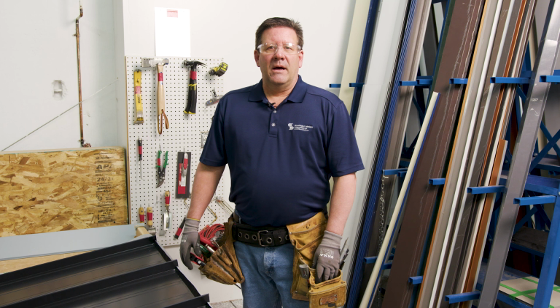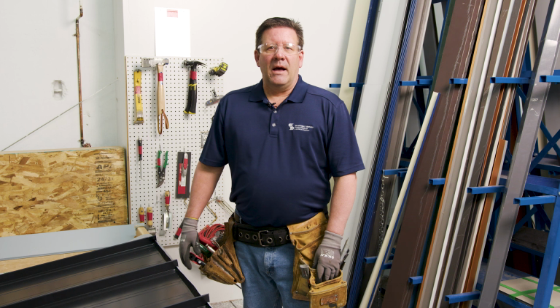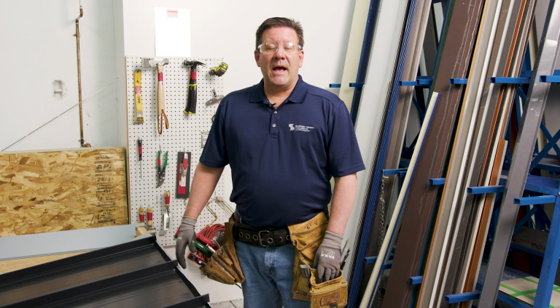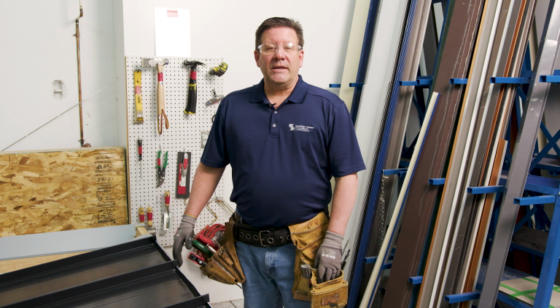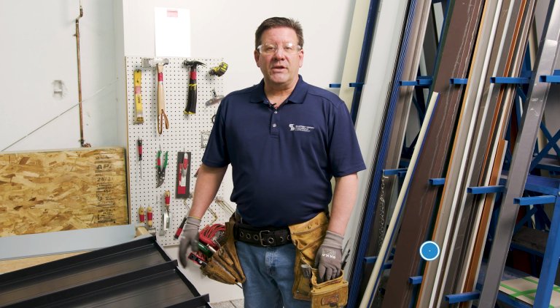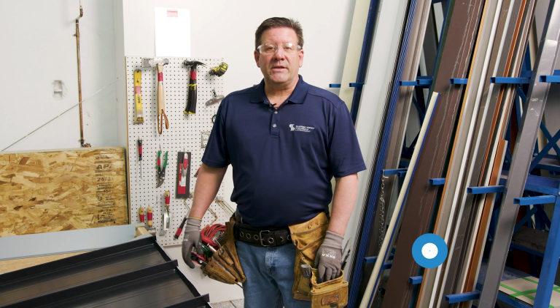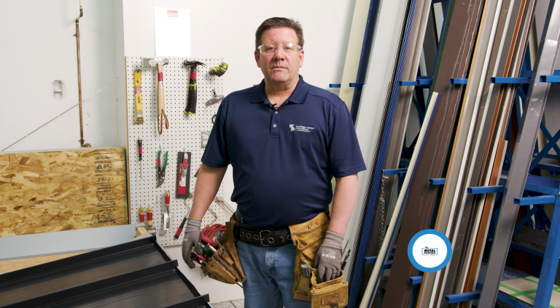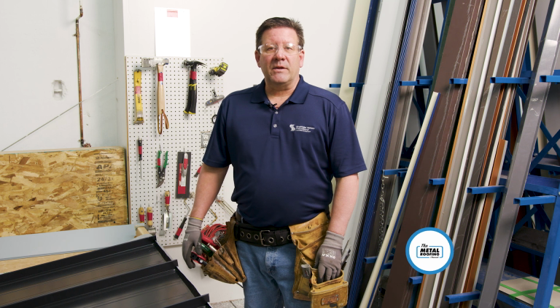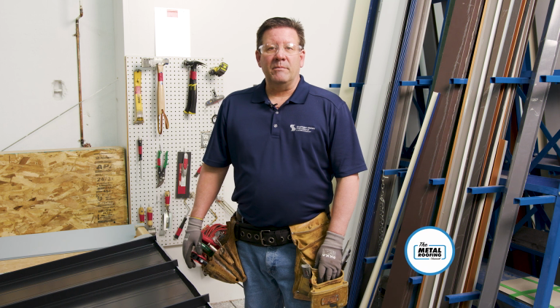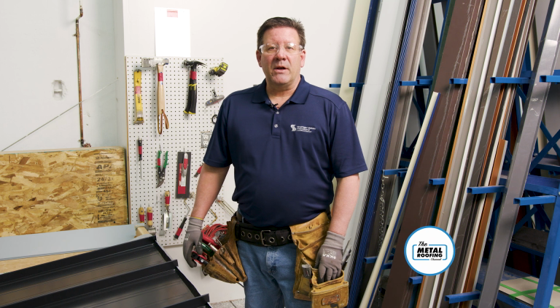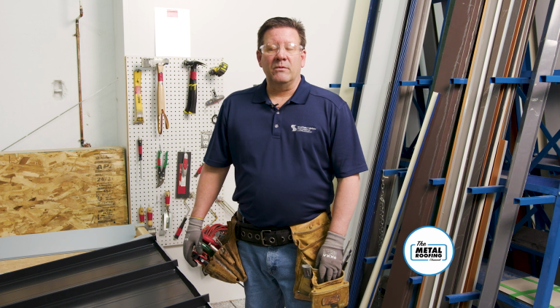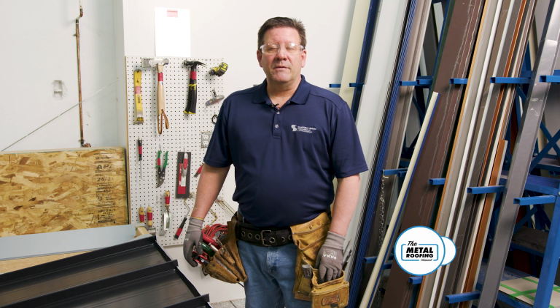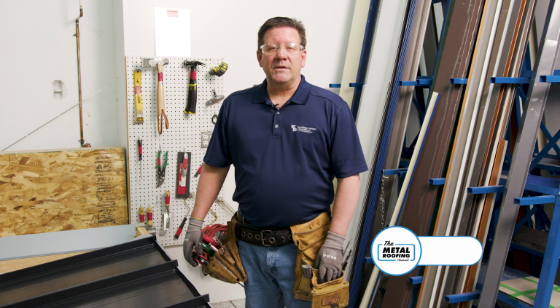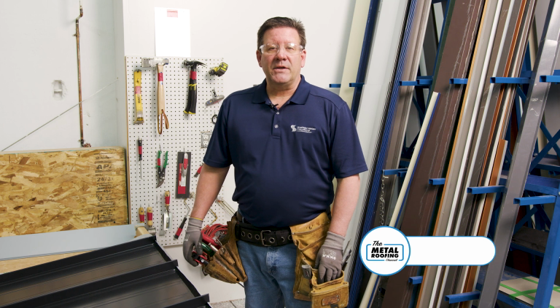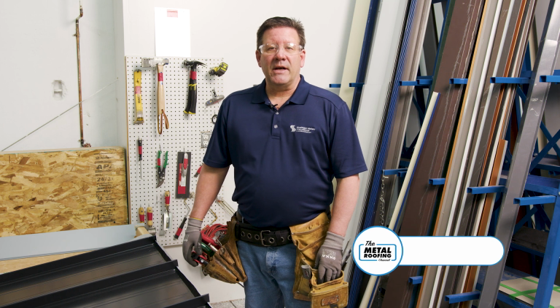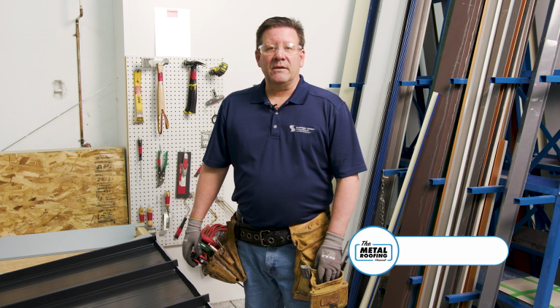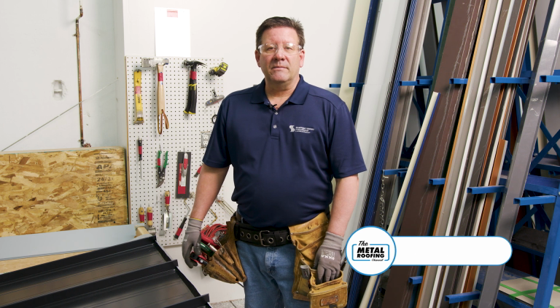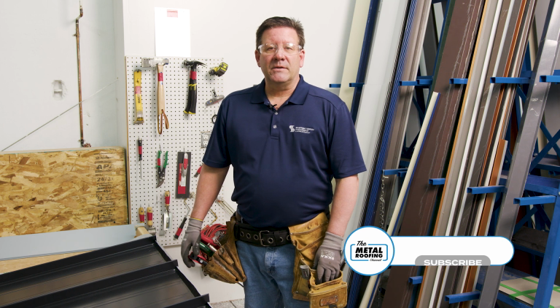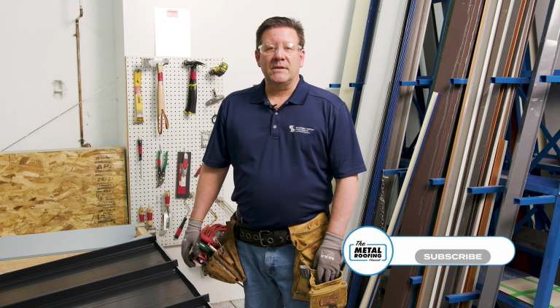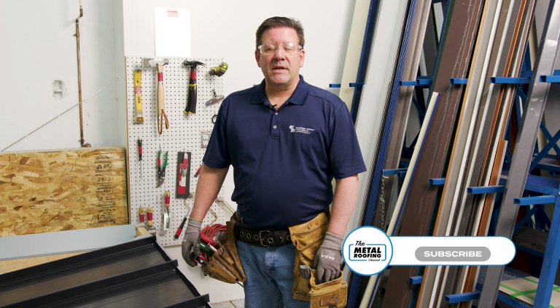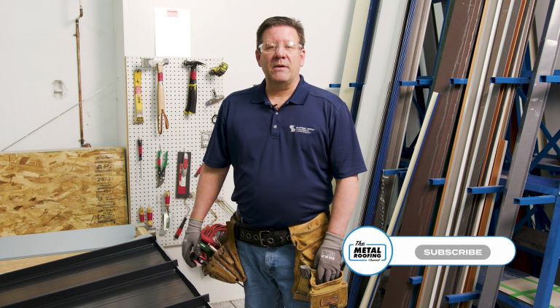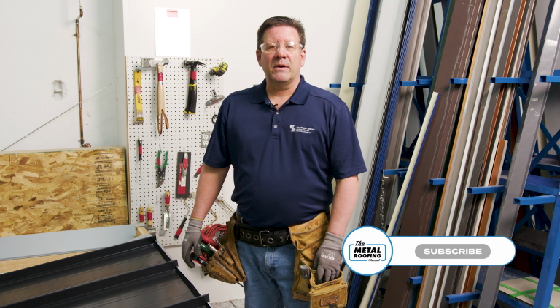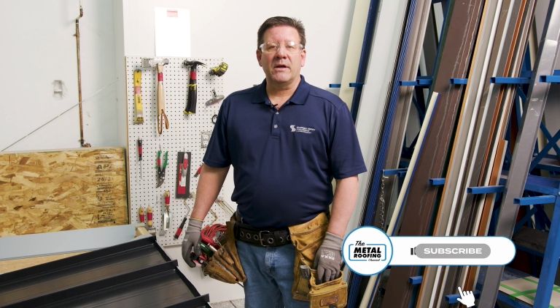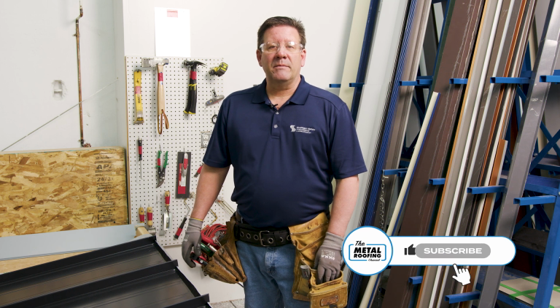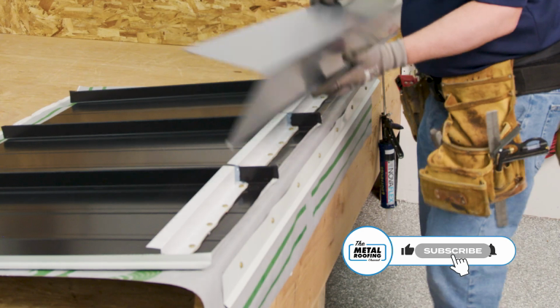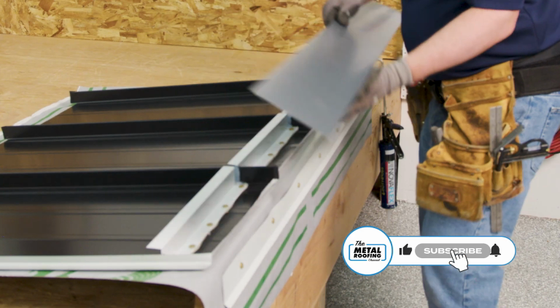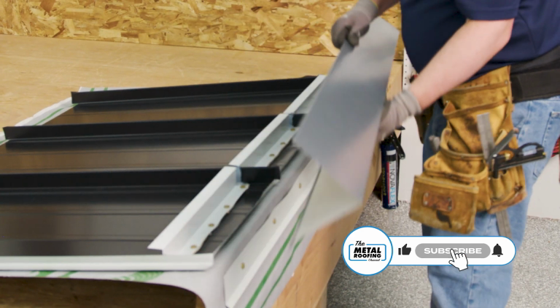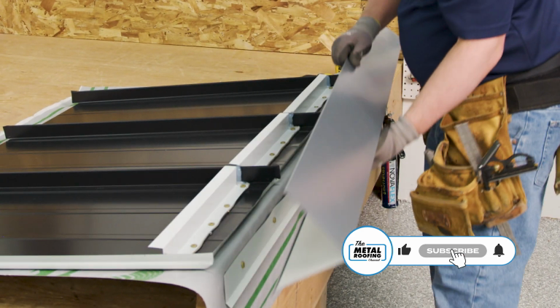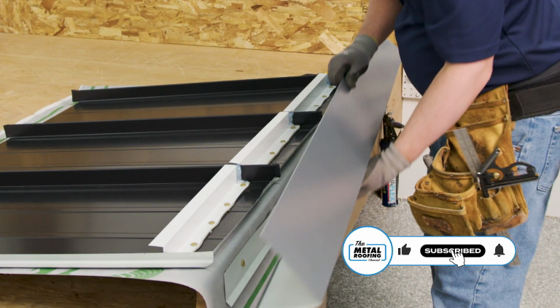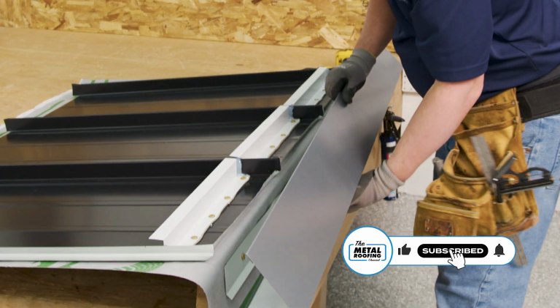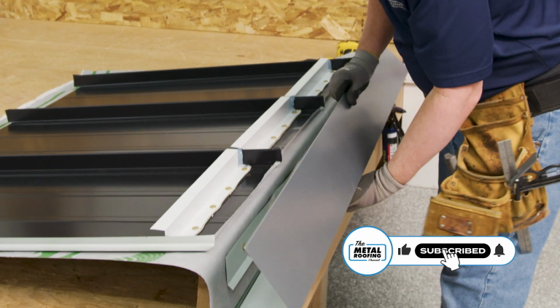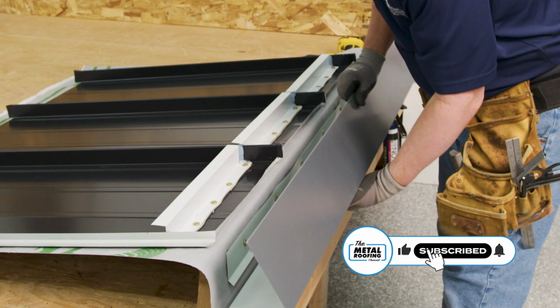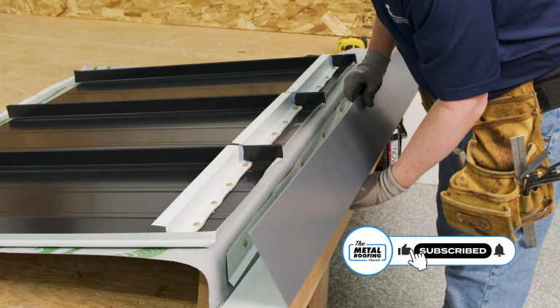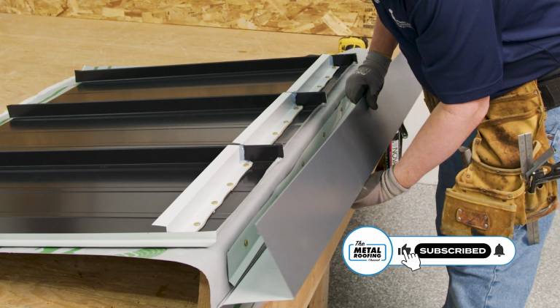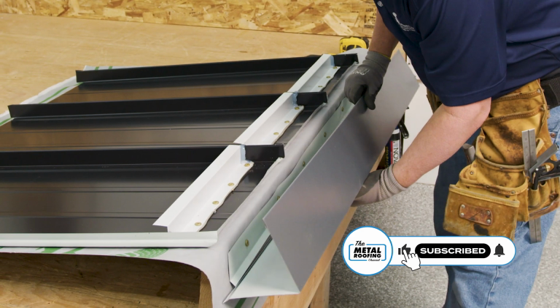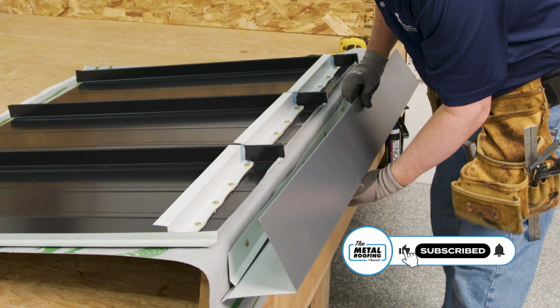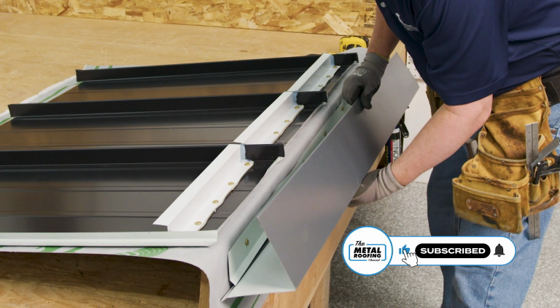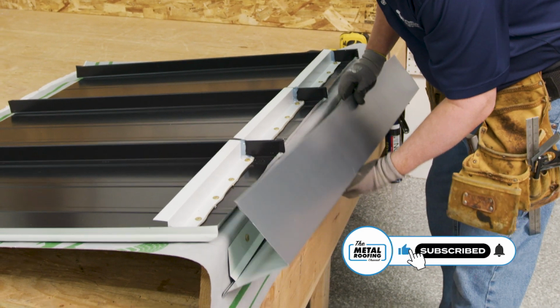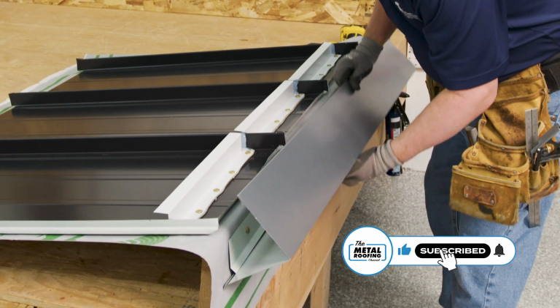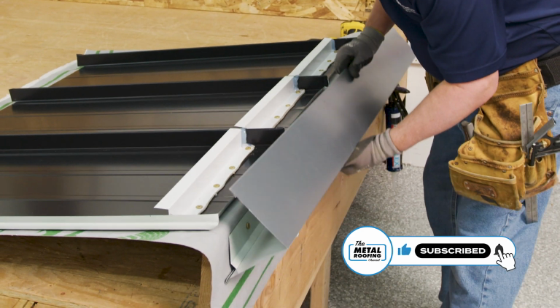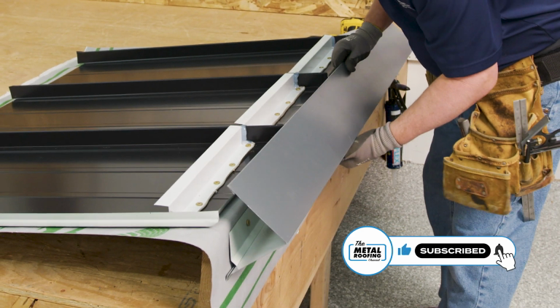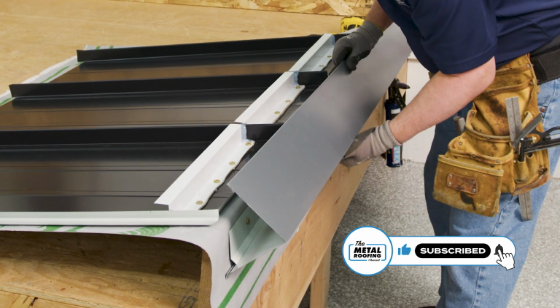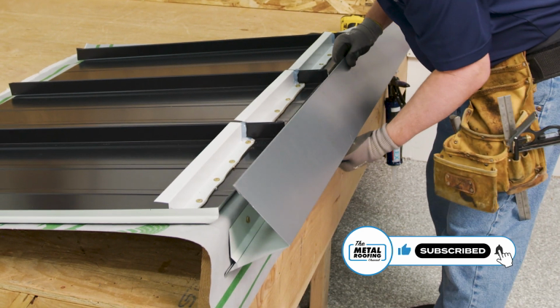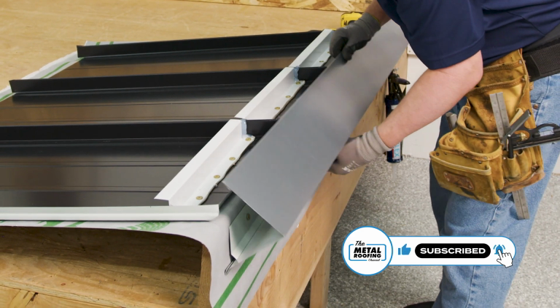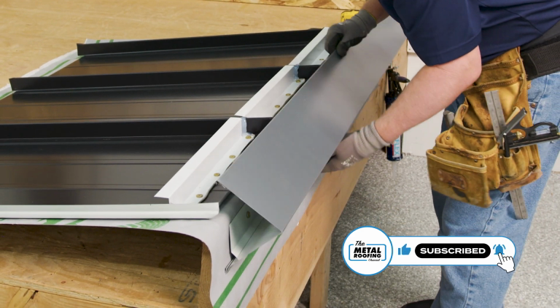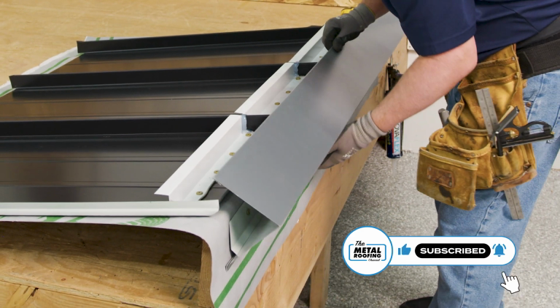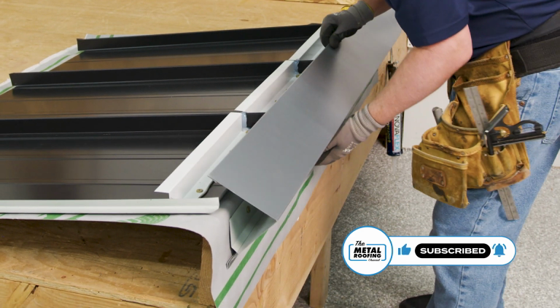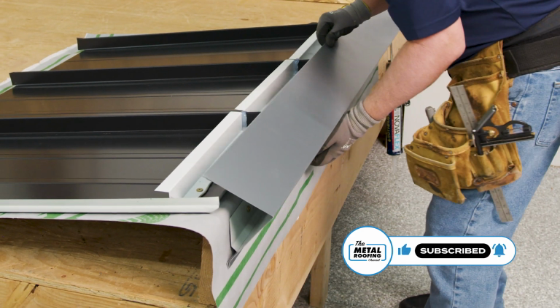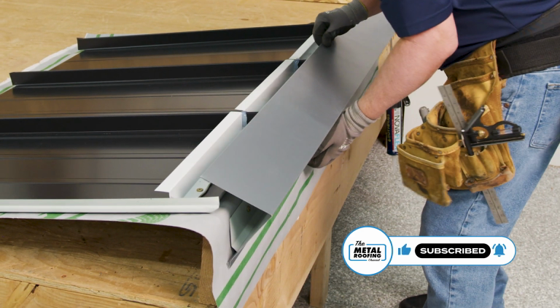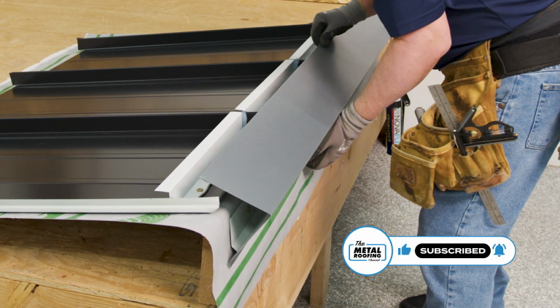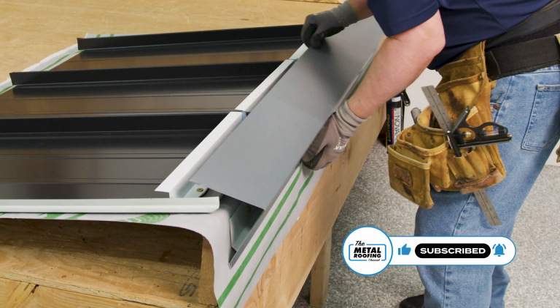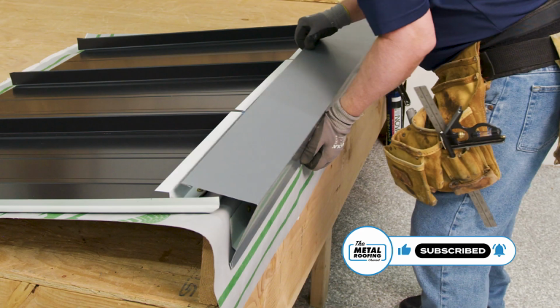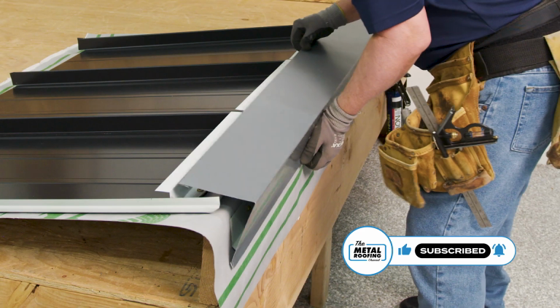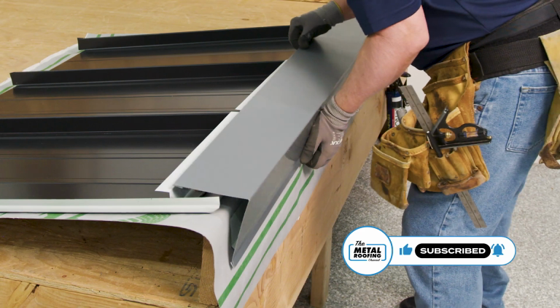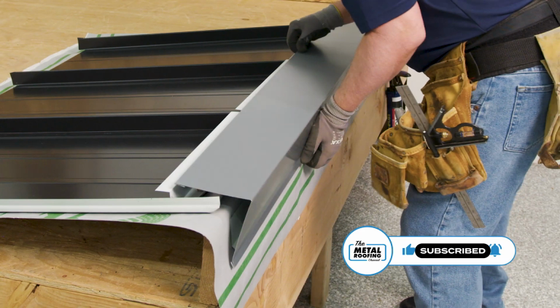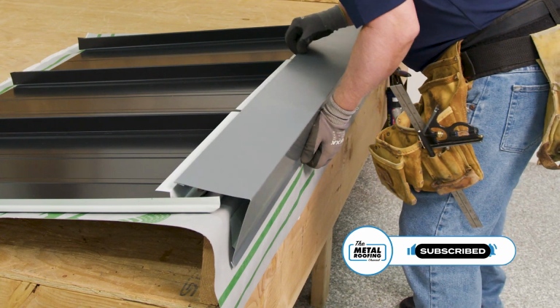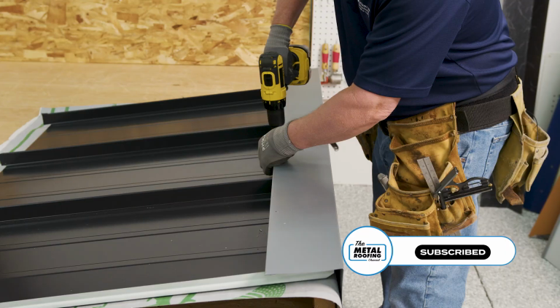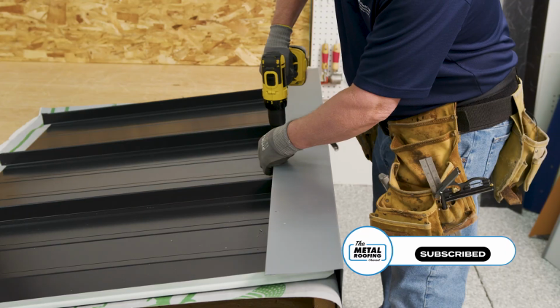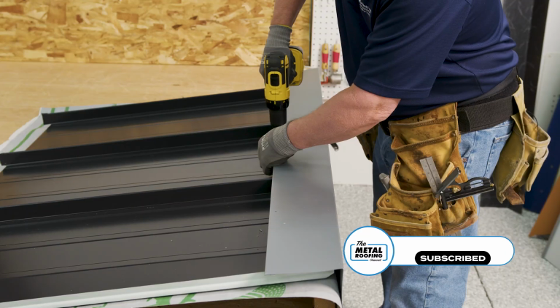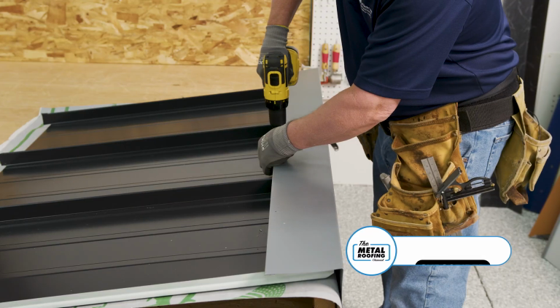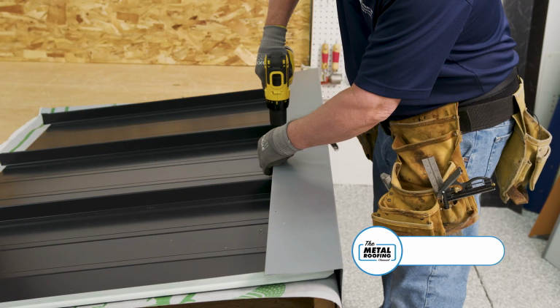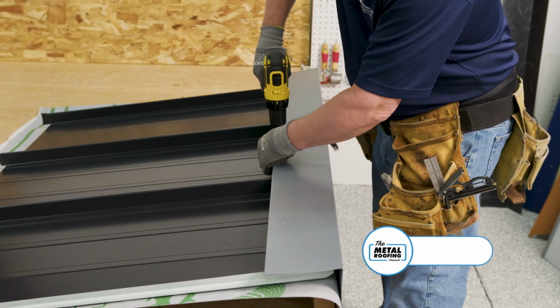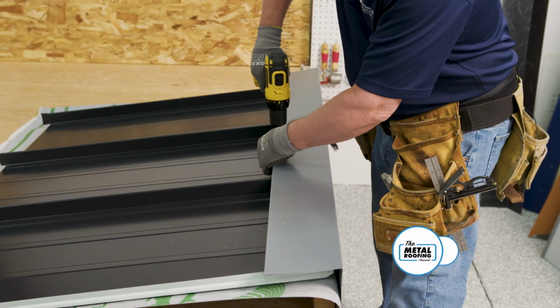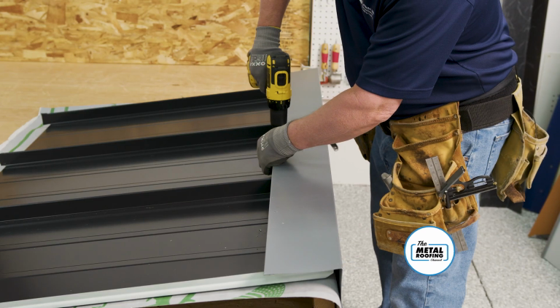Hi, Jason with the Metal Roofing Channel. Today we're going to be showing you the installation of the PK-1 peak flashing detail.